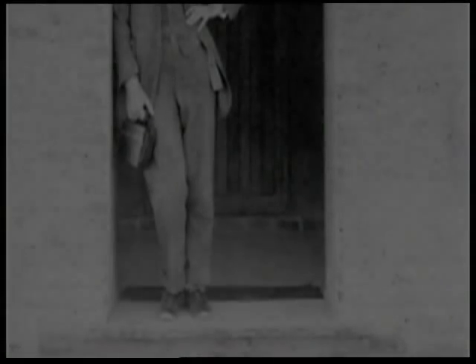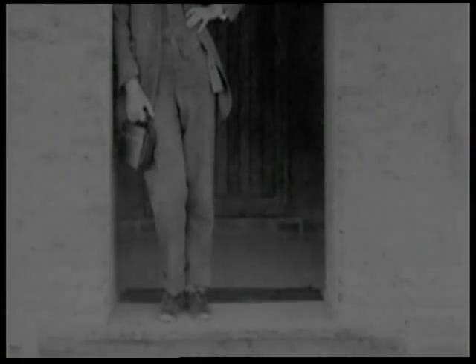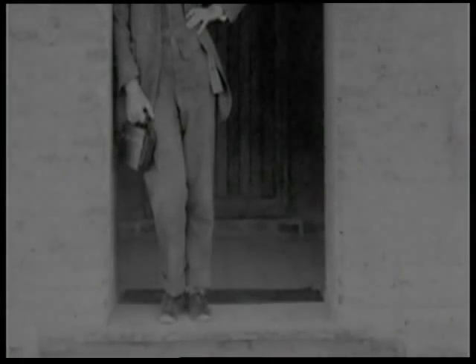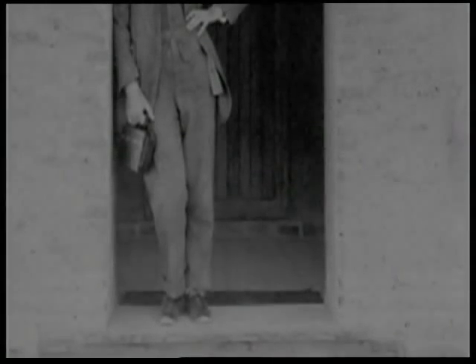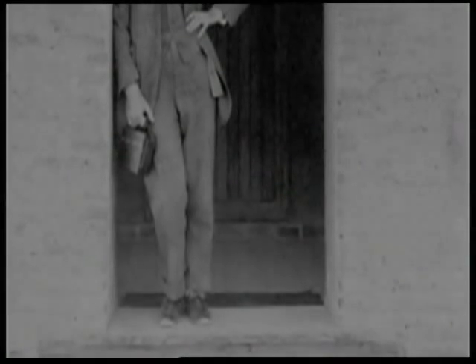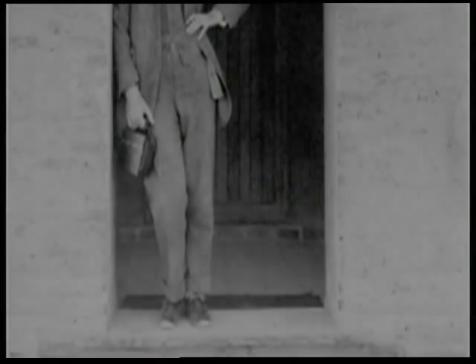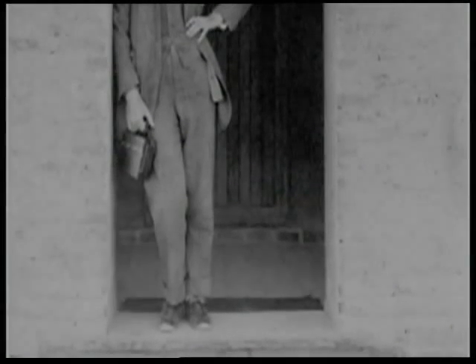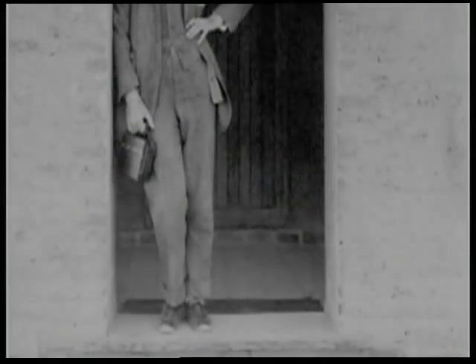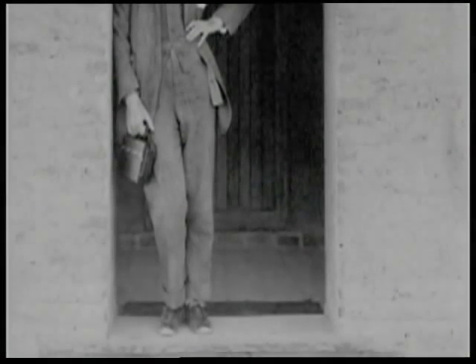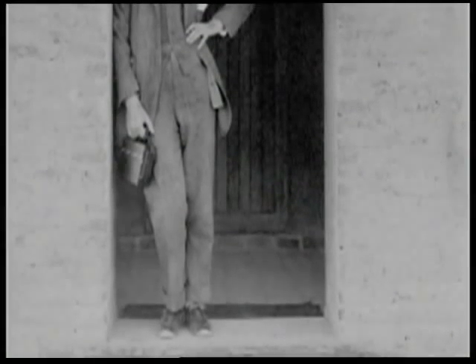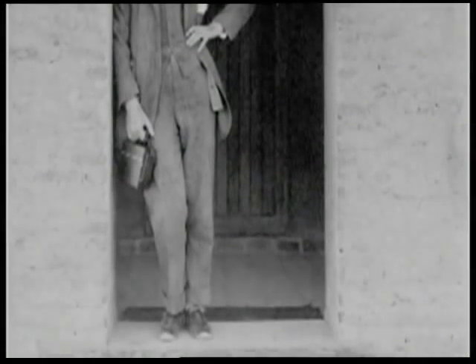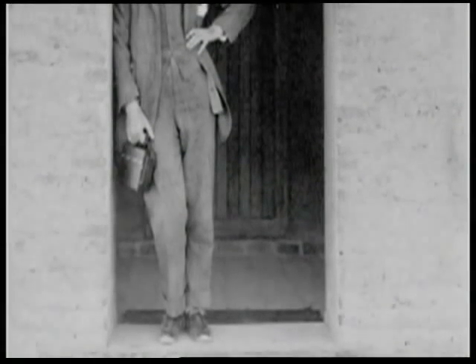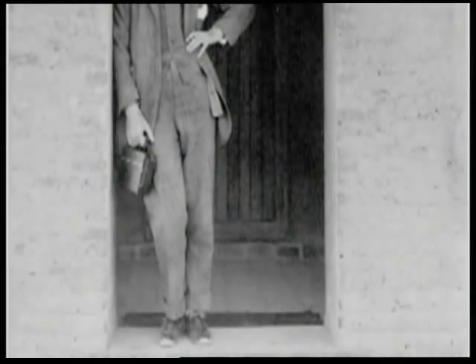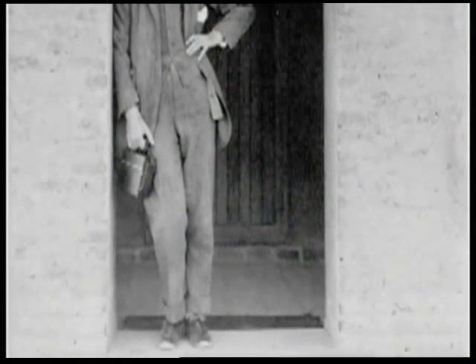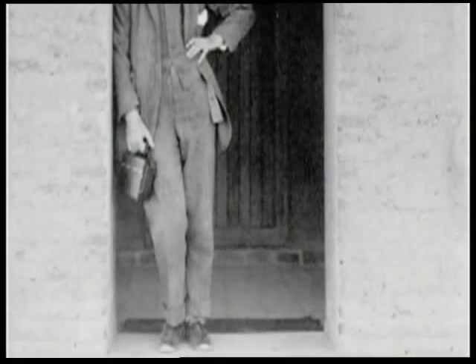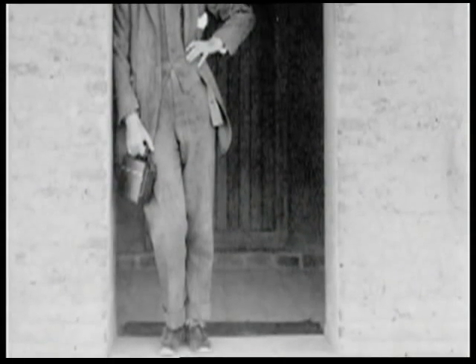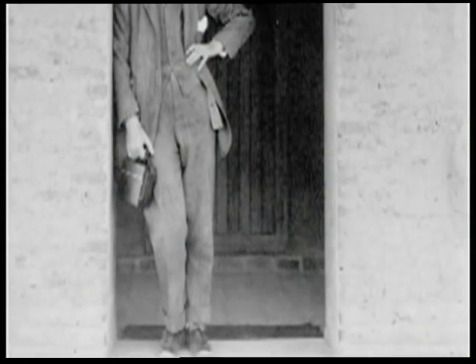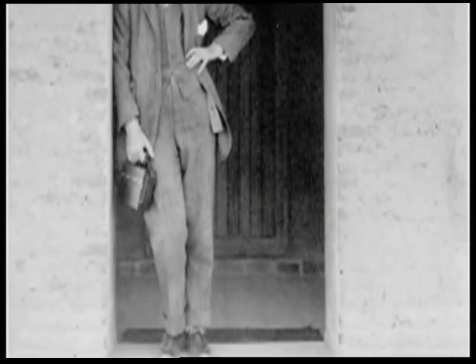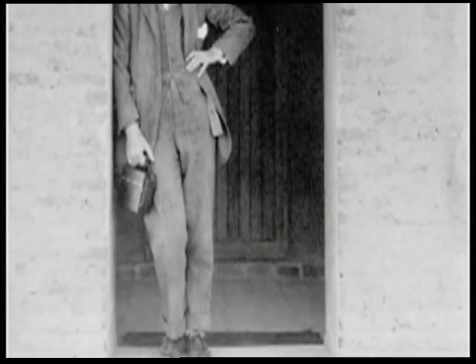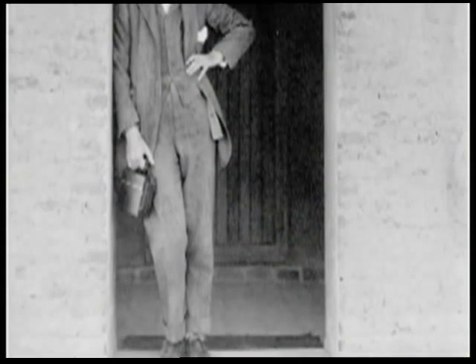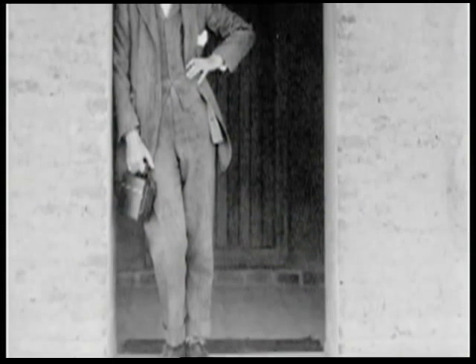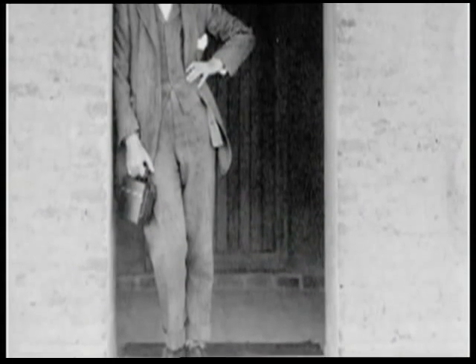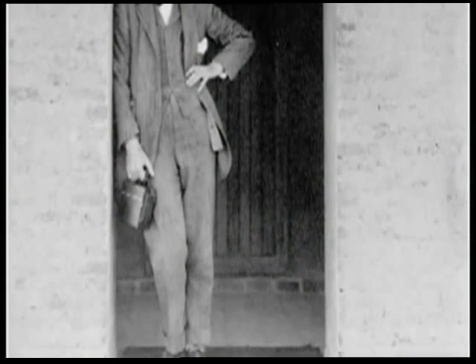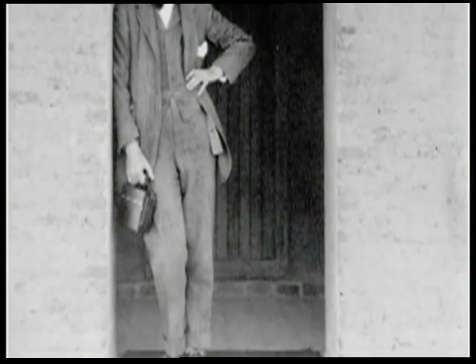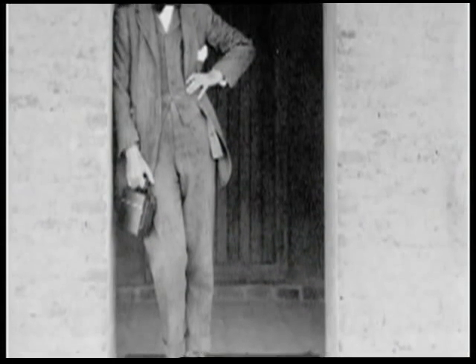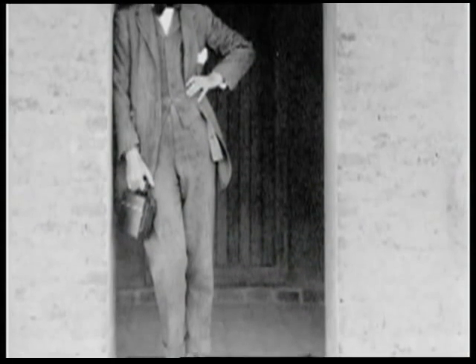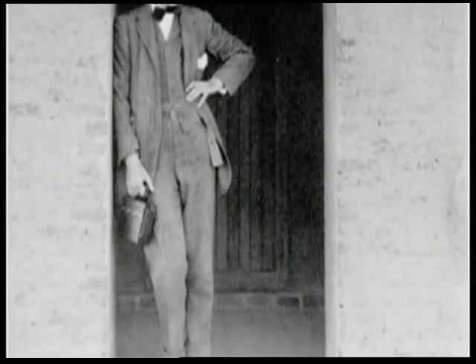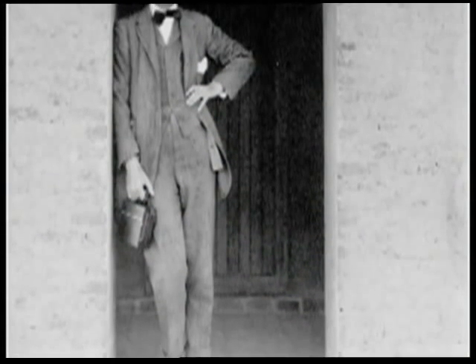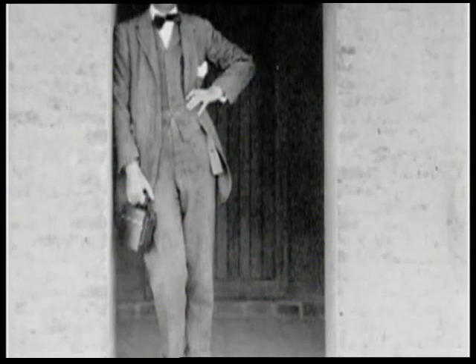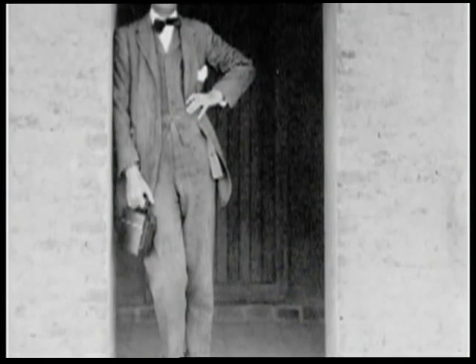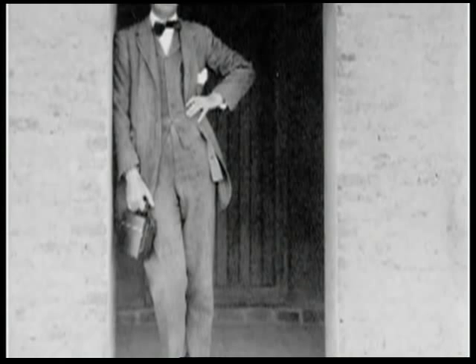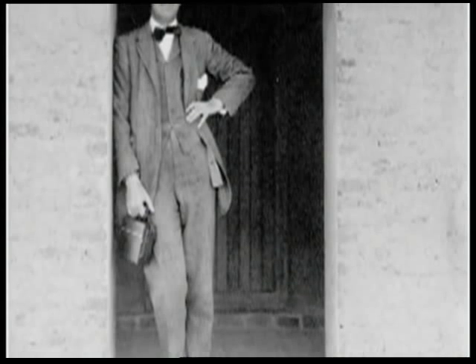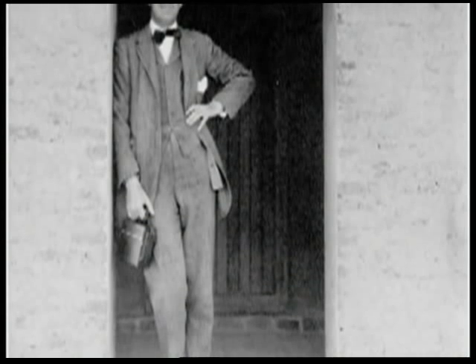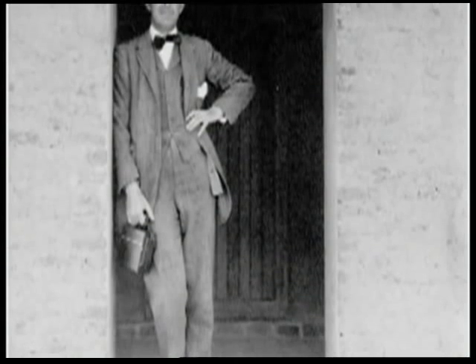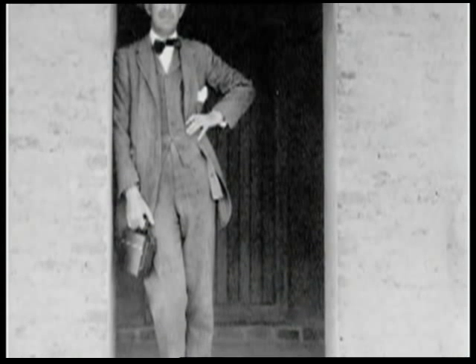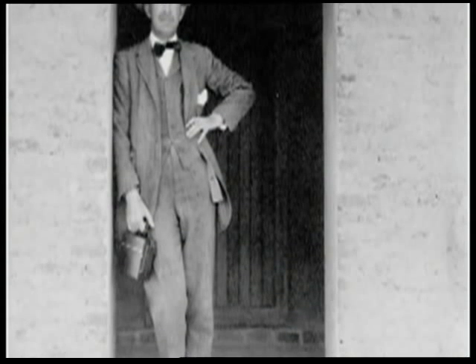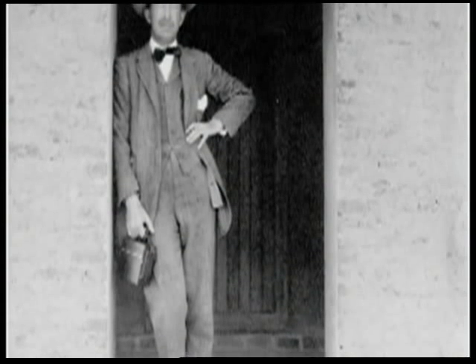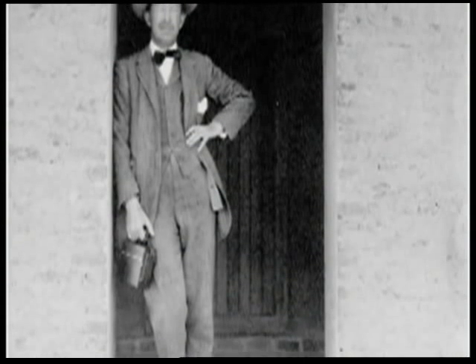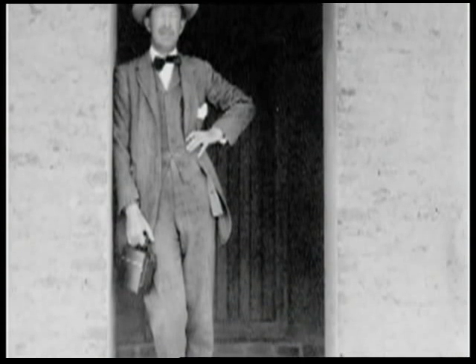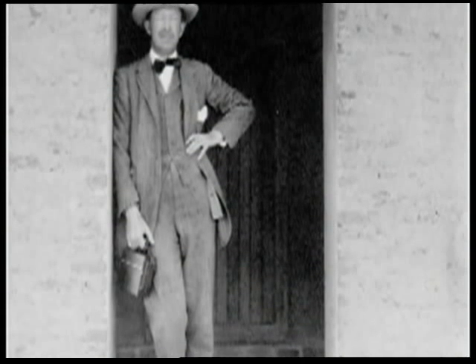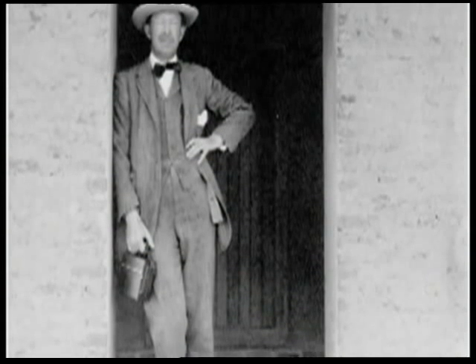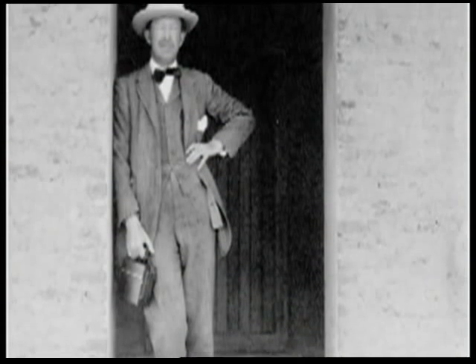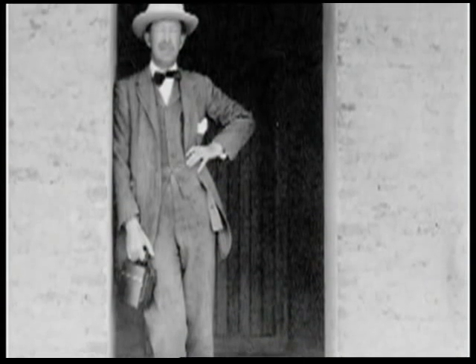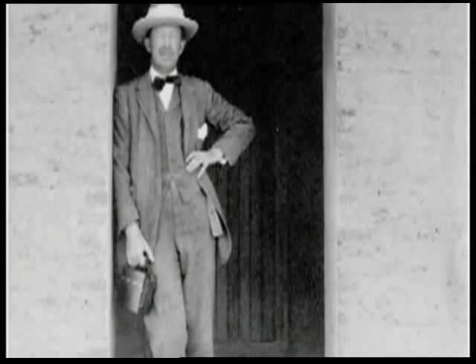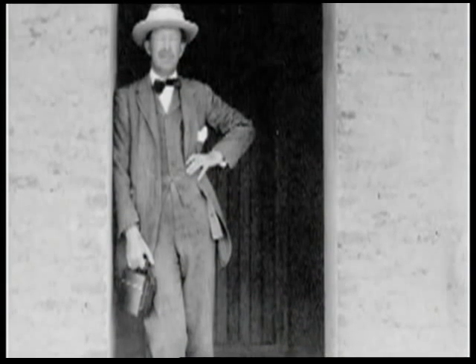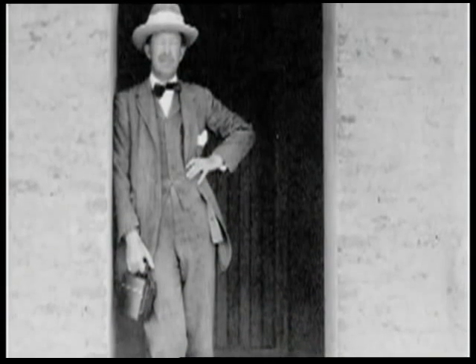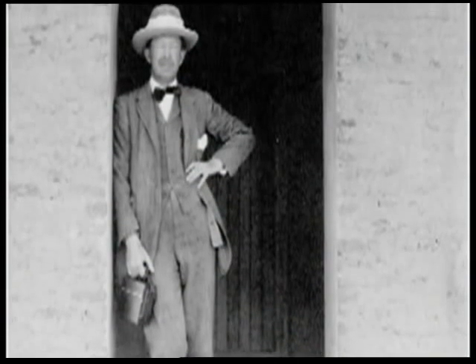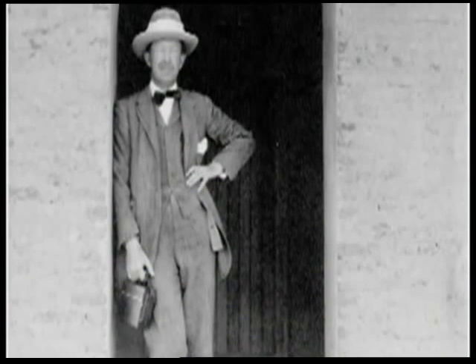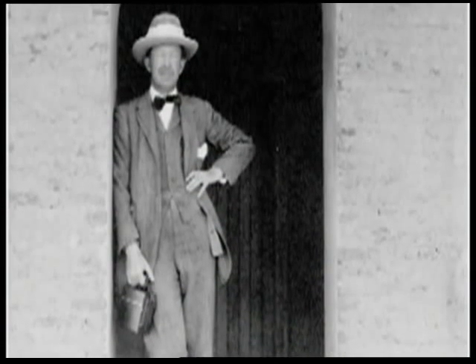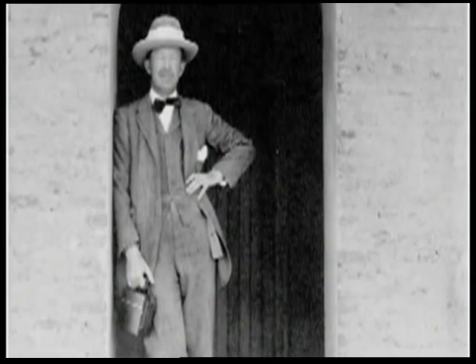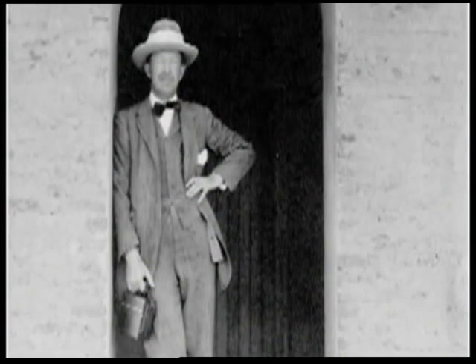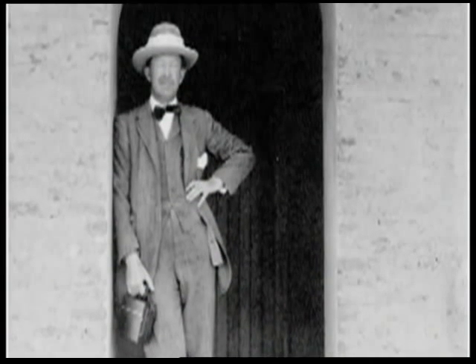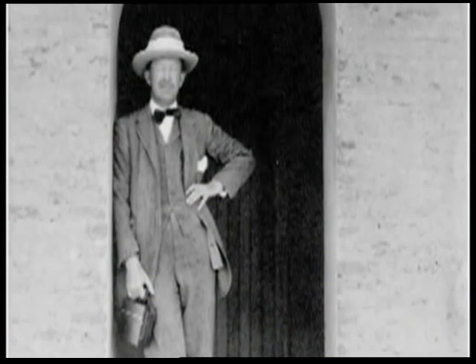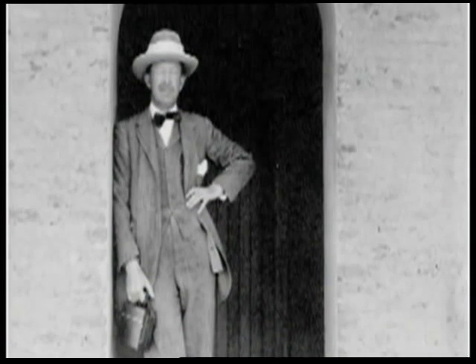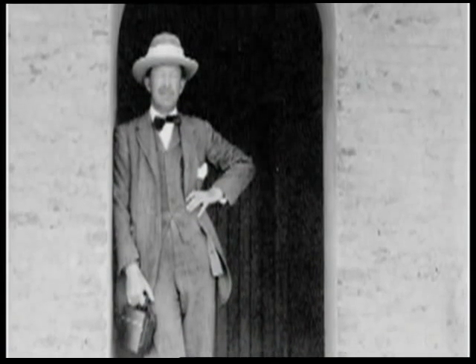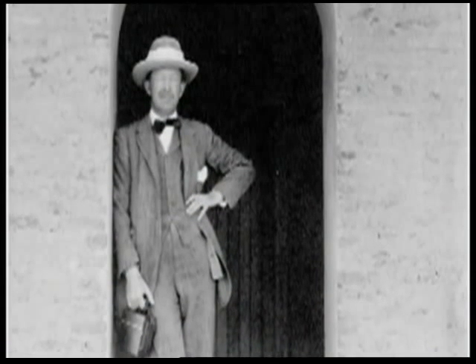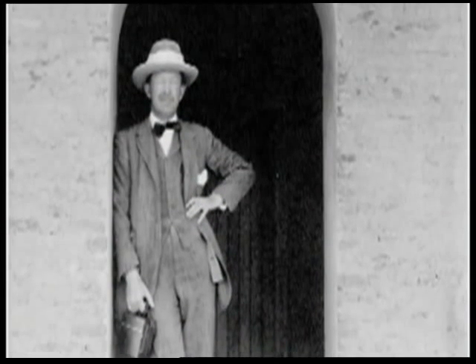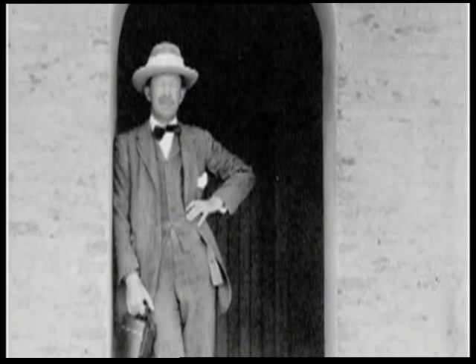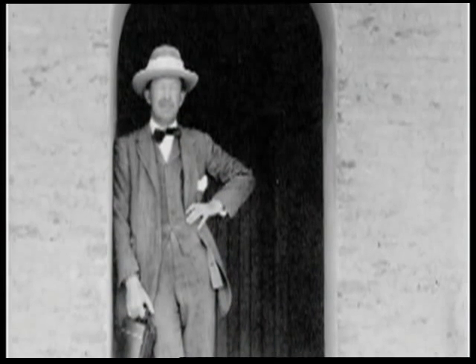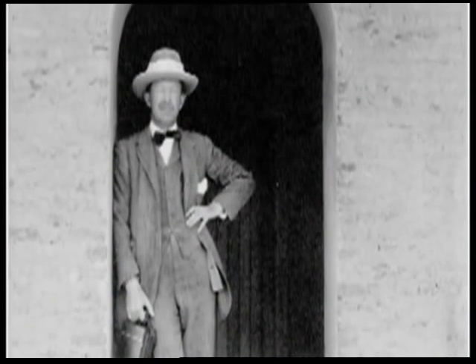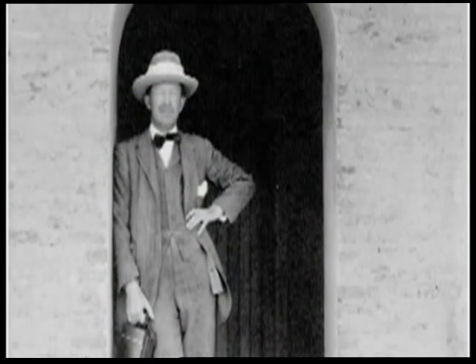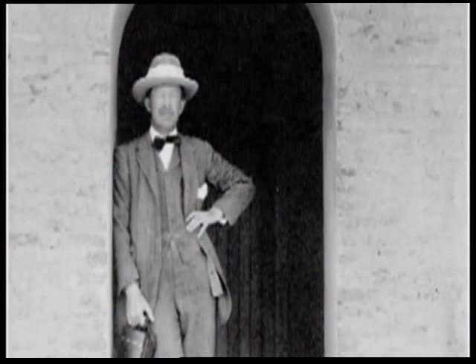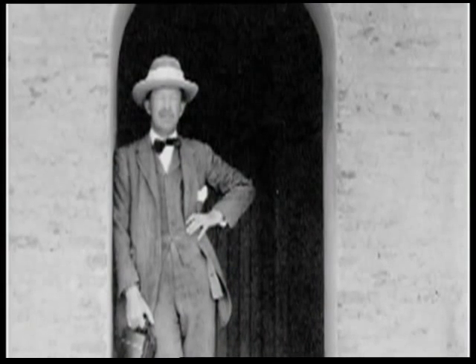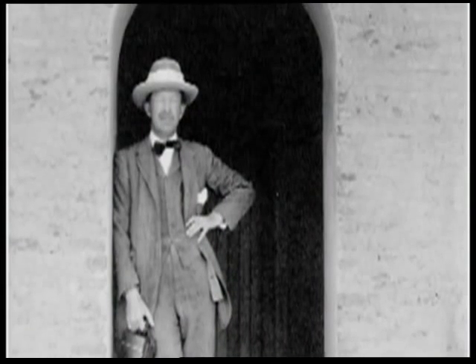Nortons used to dress explorers and adventurers. When cursed by Tutankhamun, Lord Carnarvon was wearing their tweeds.